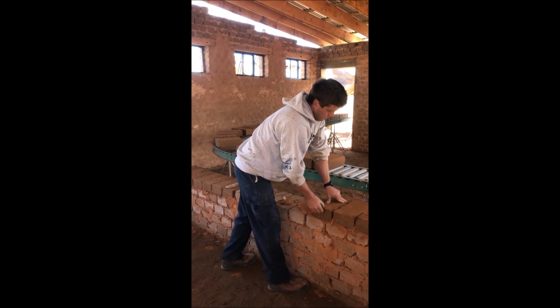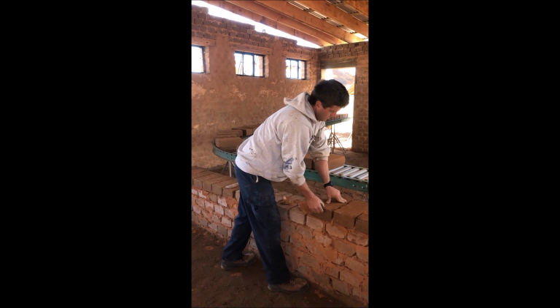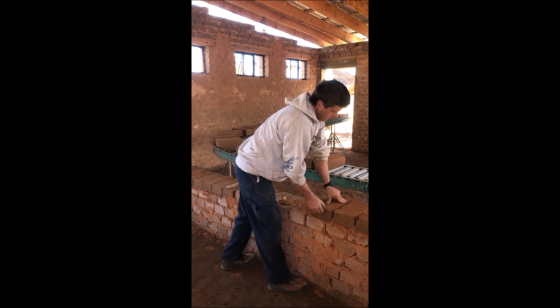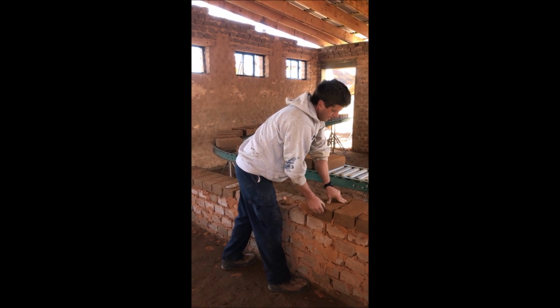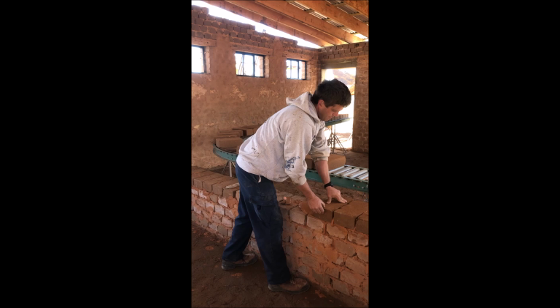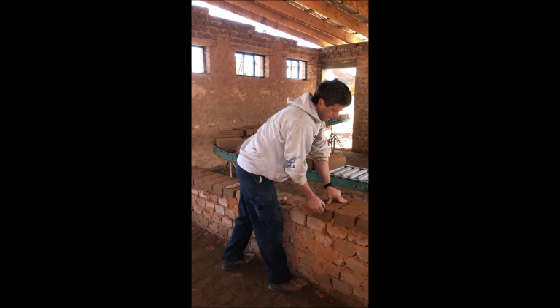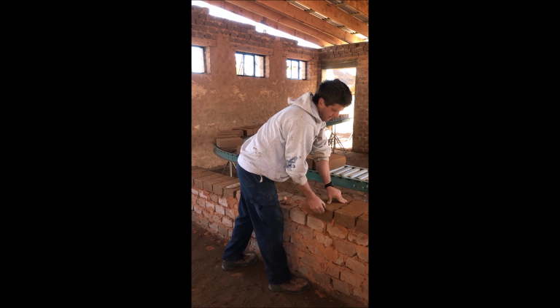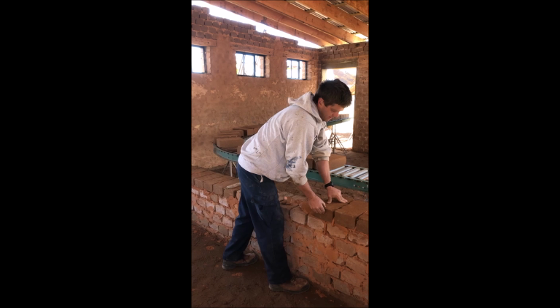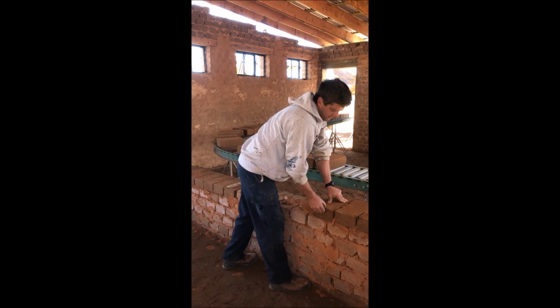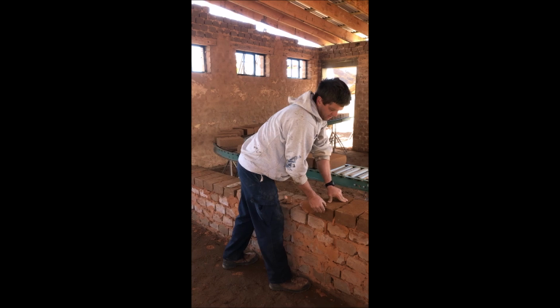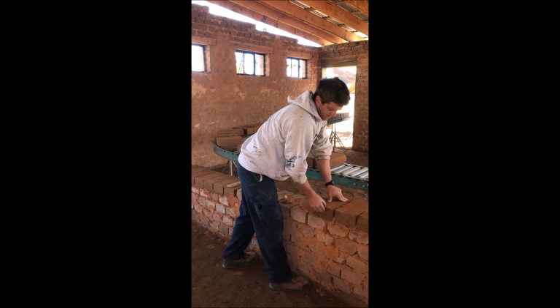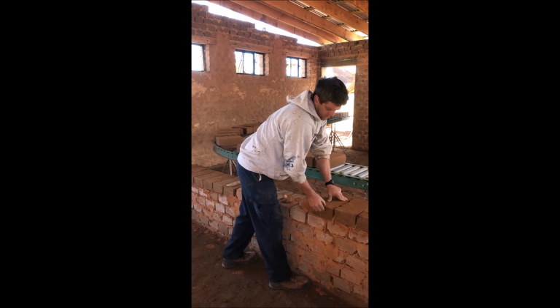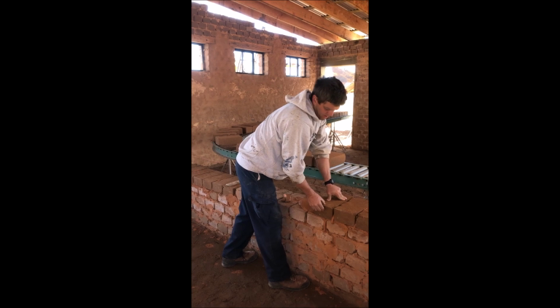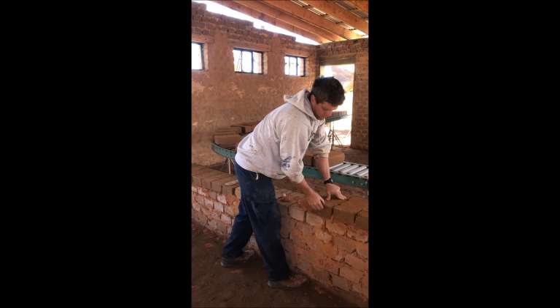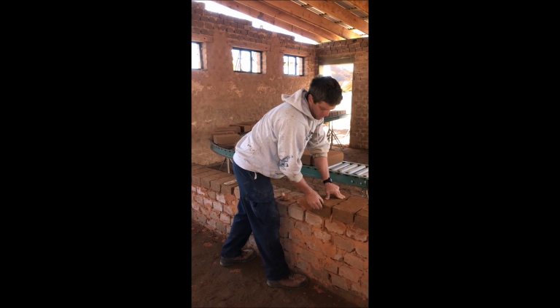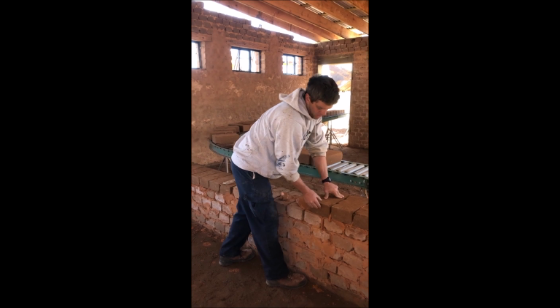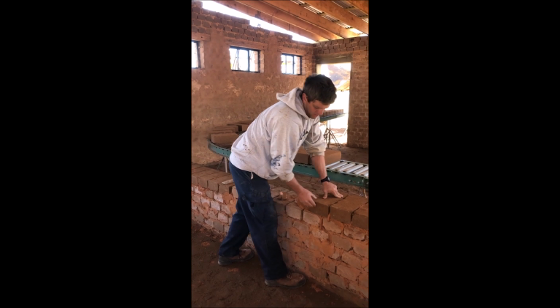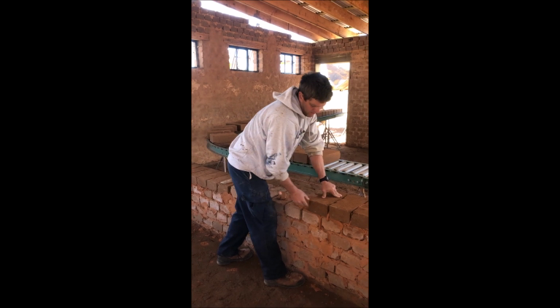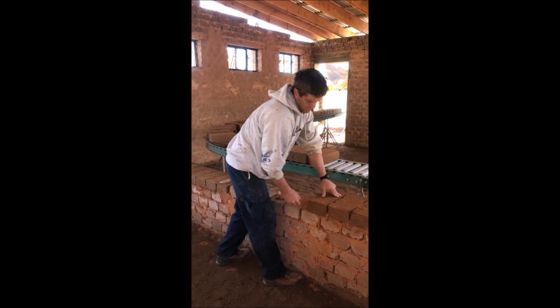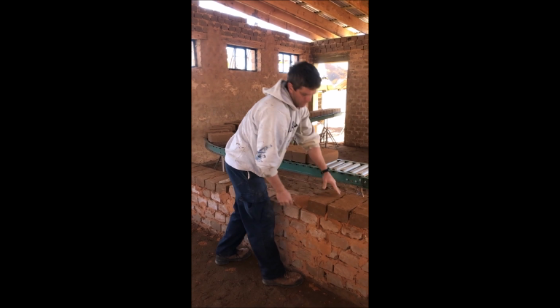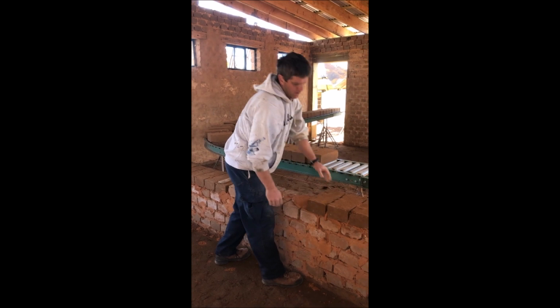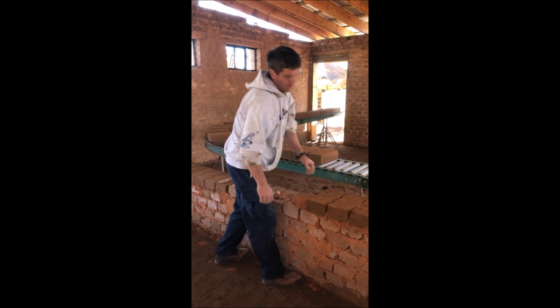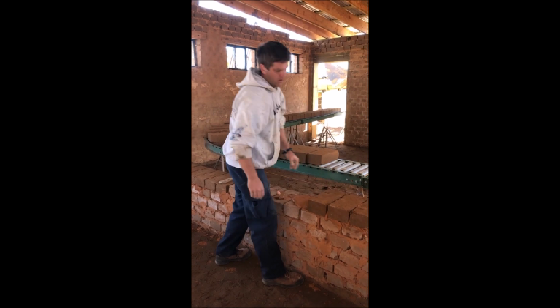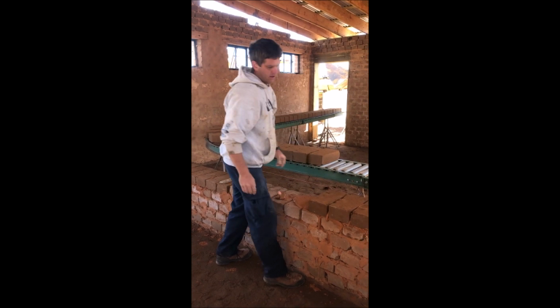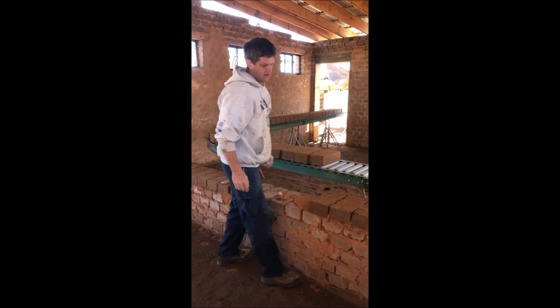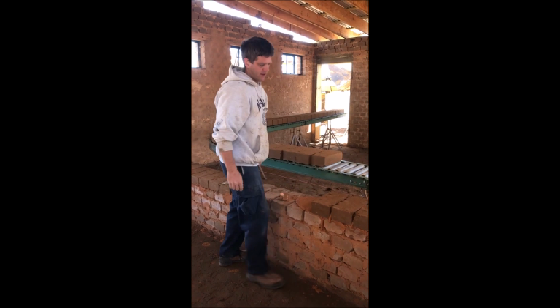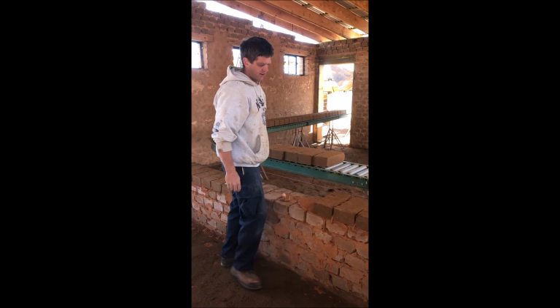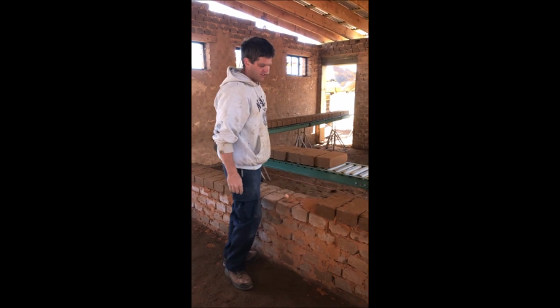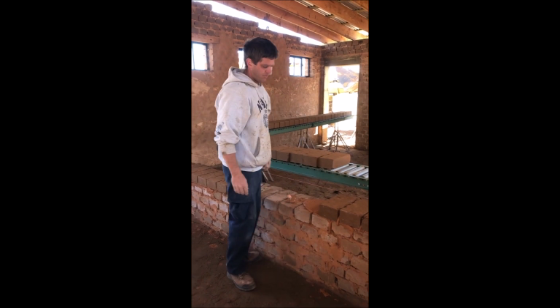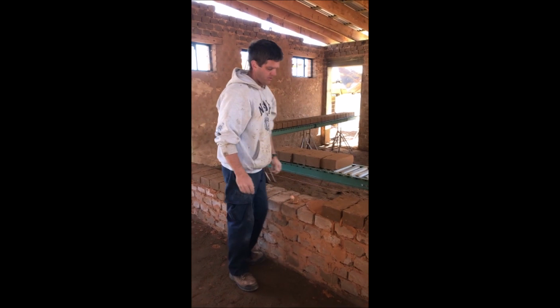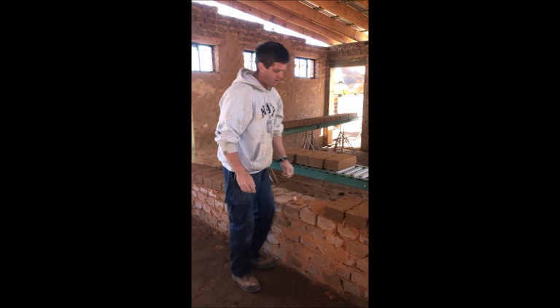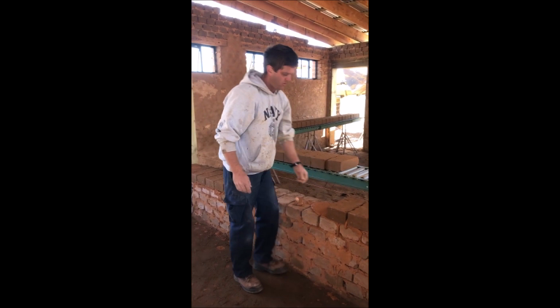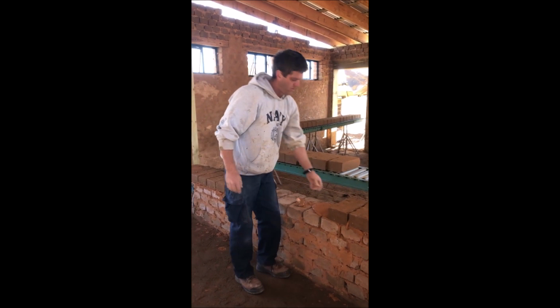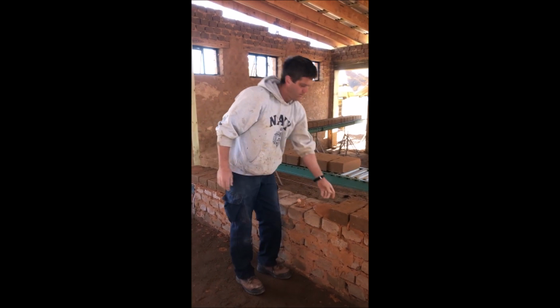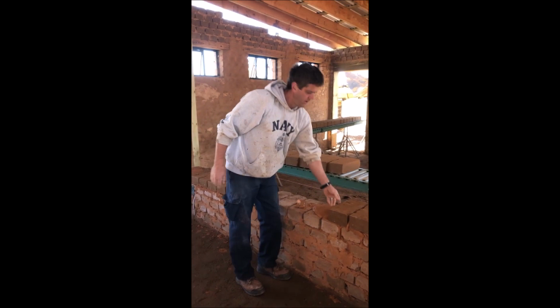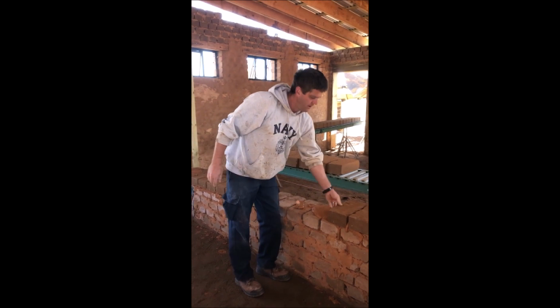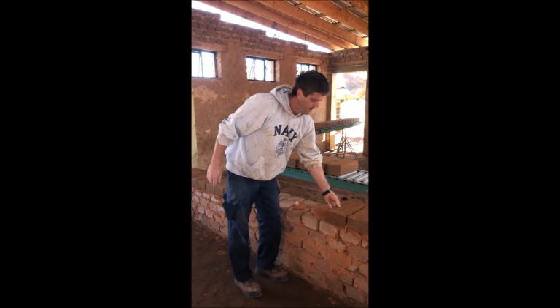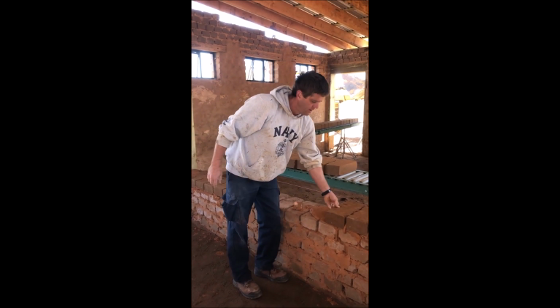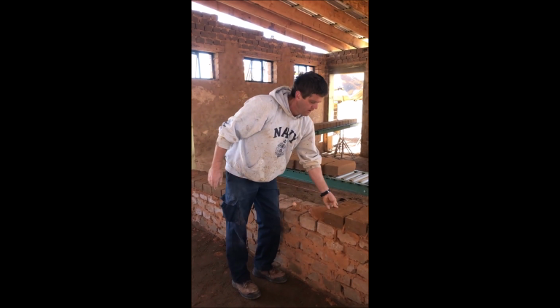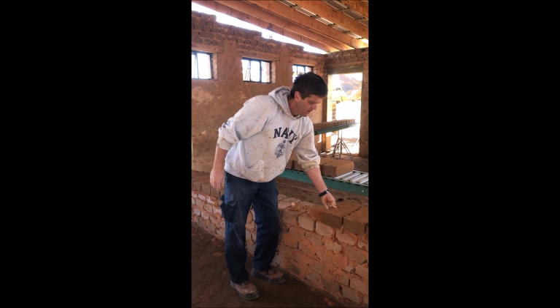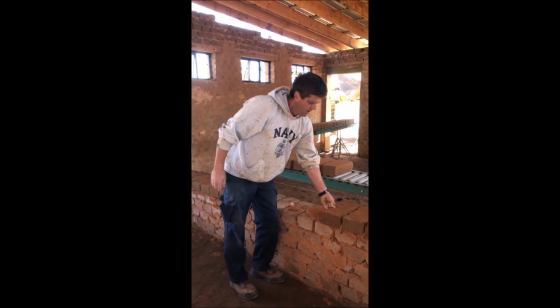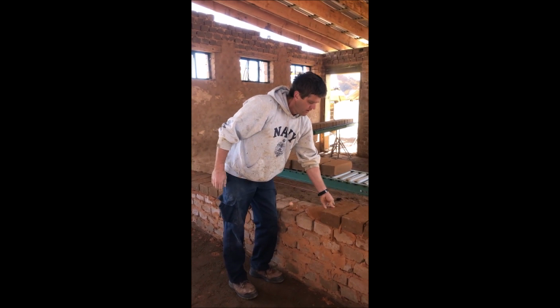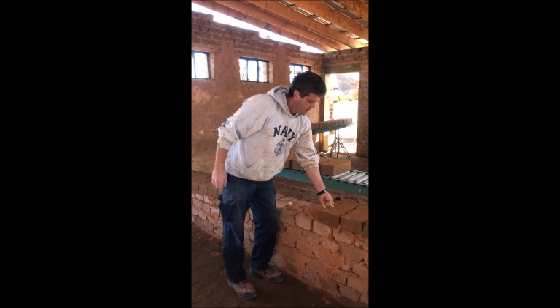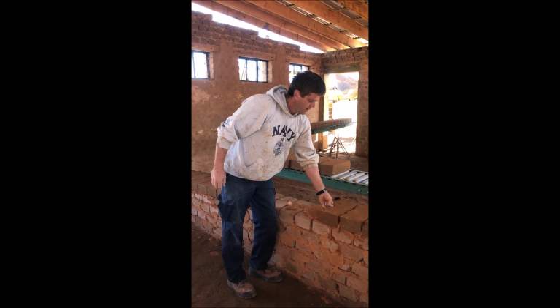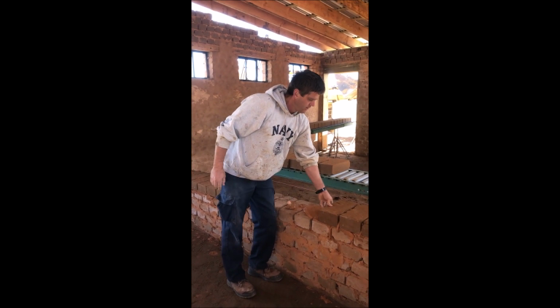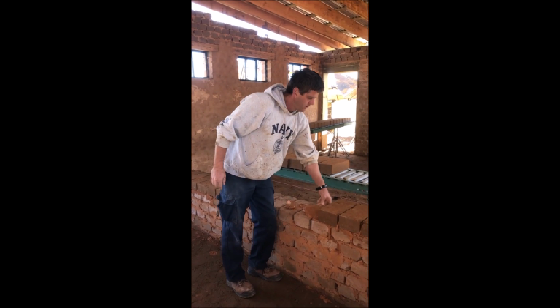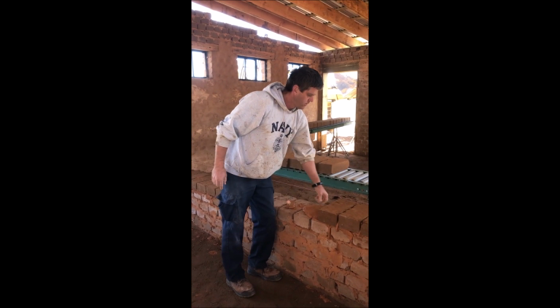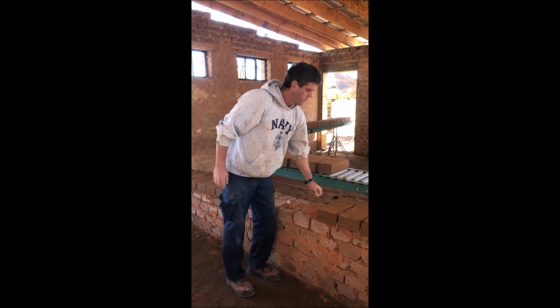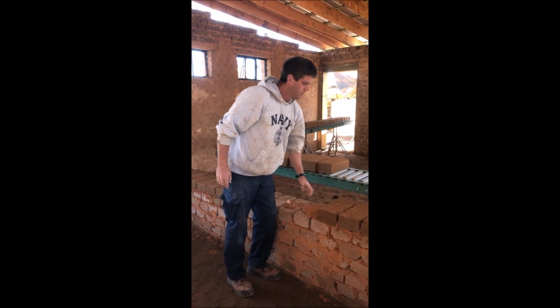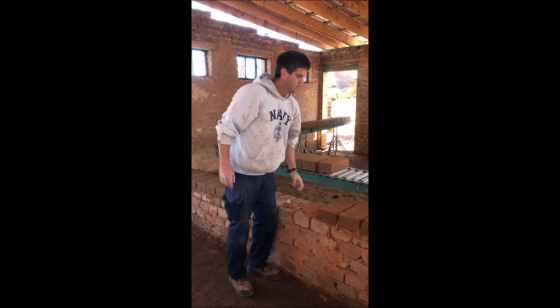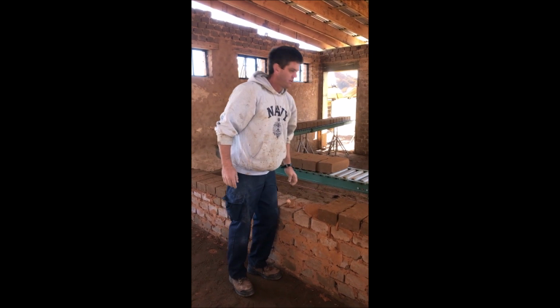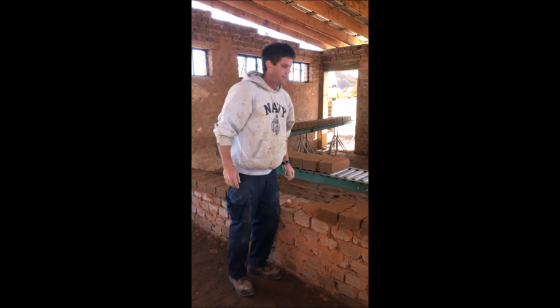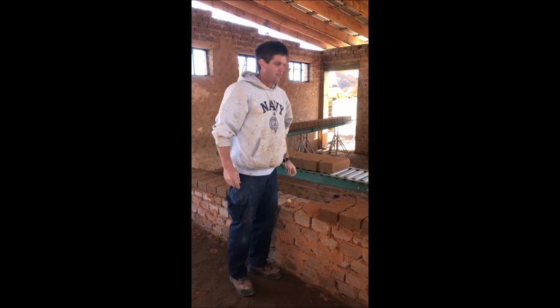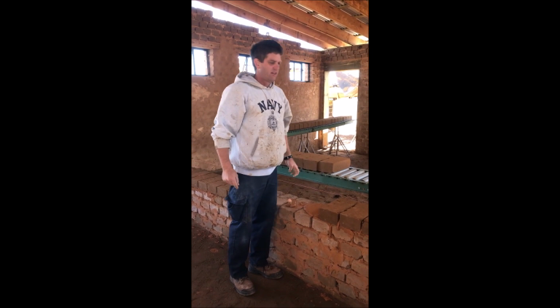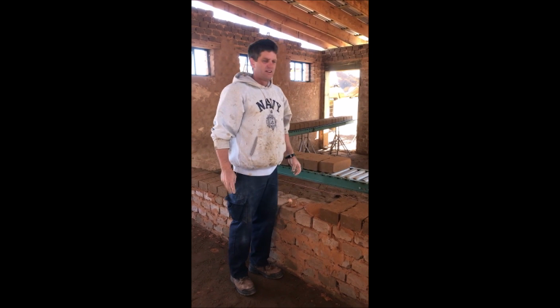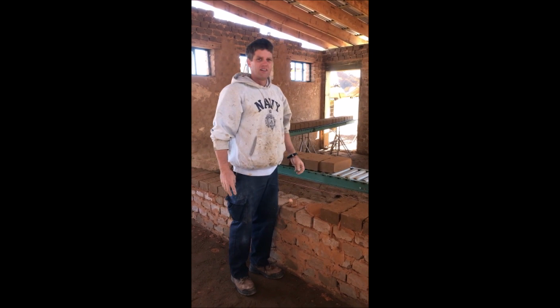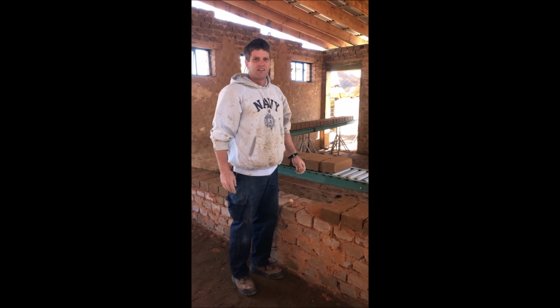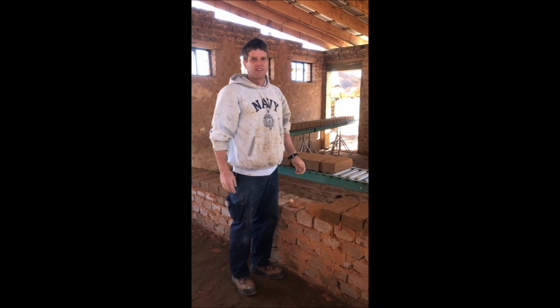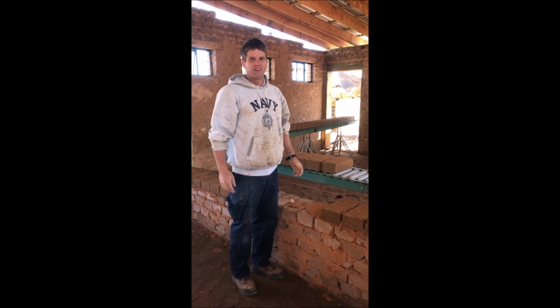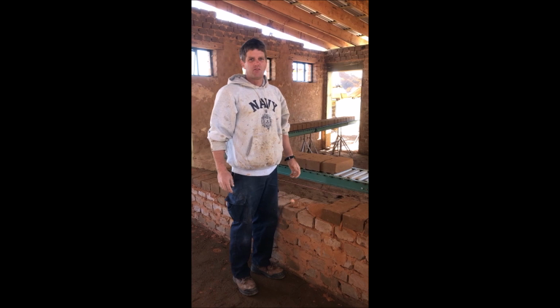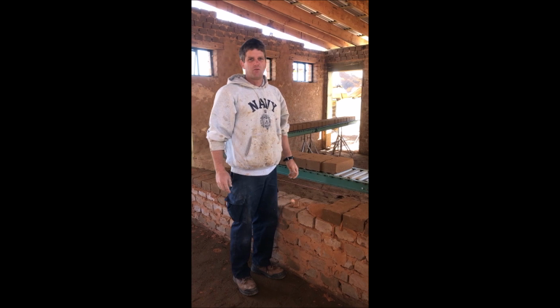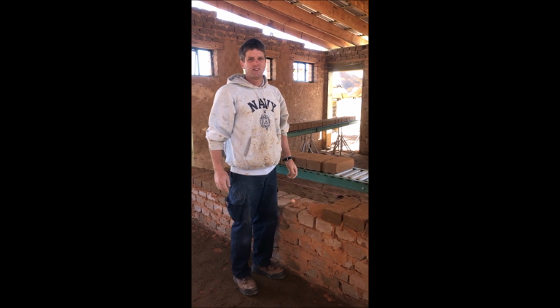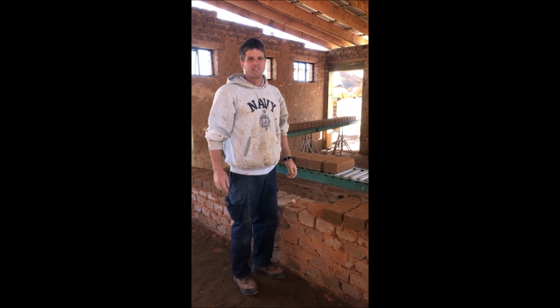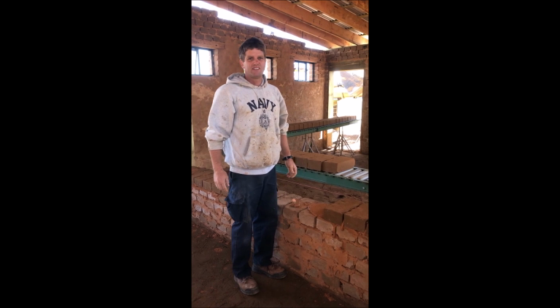We'll keep laying this wall and we'll catch up with you when we get a little closer to the end. Thanks for watching.